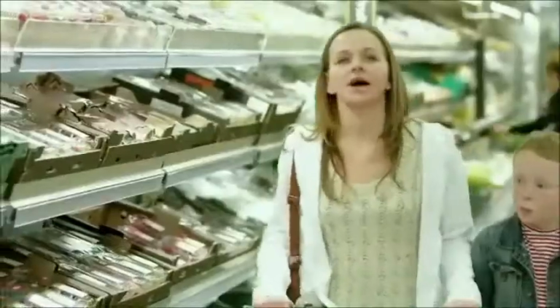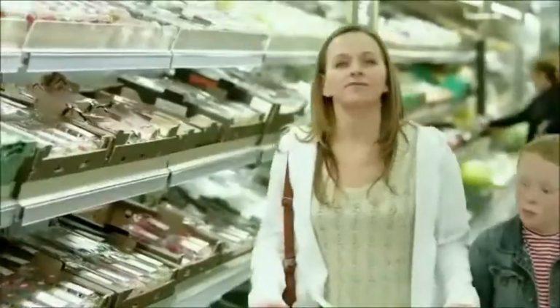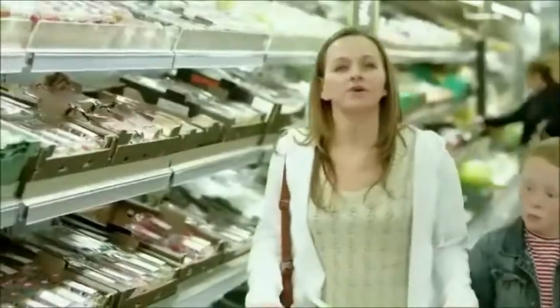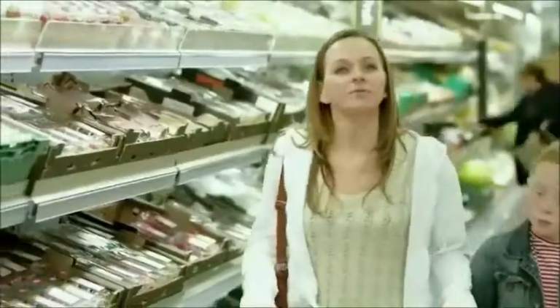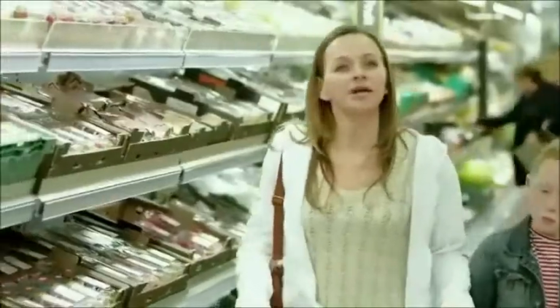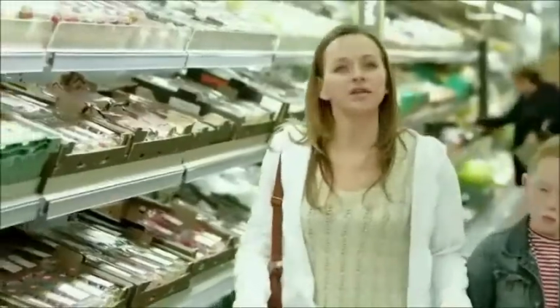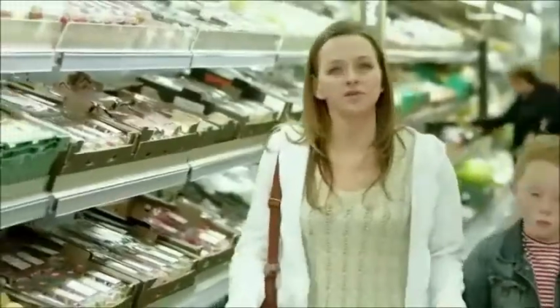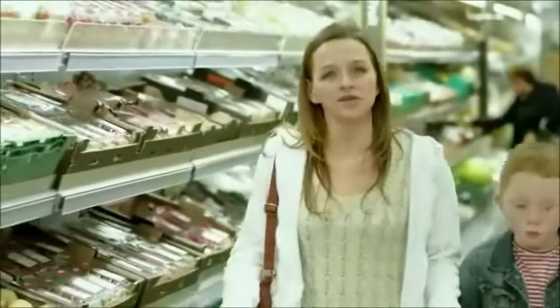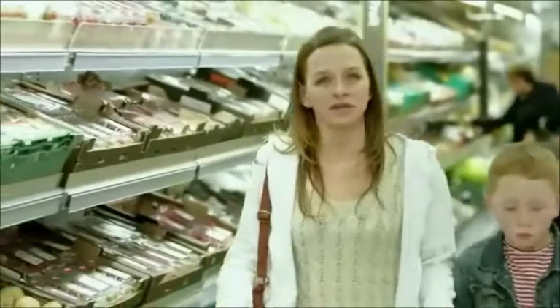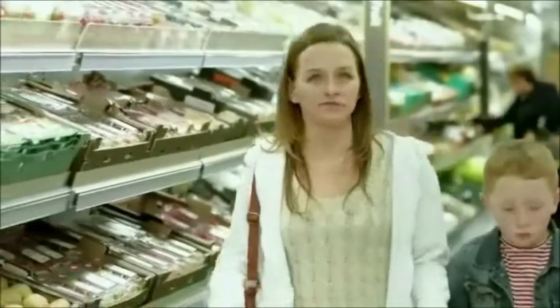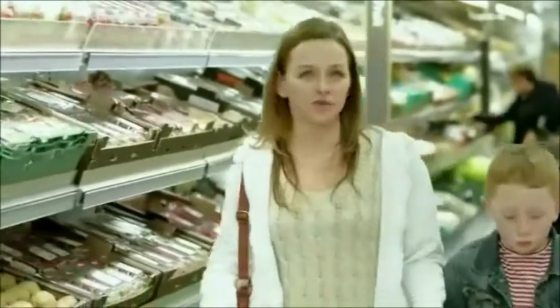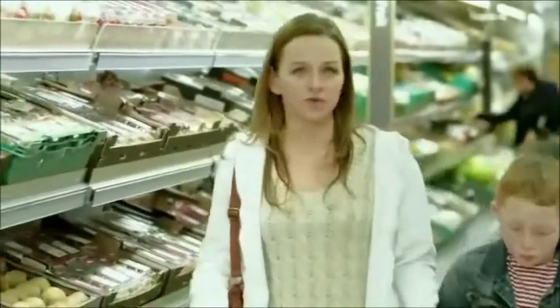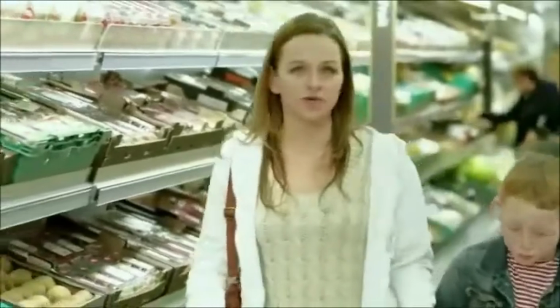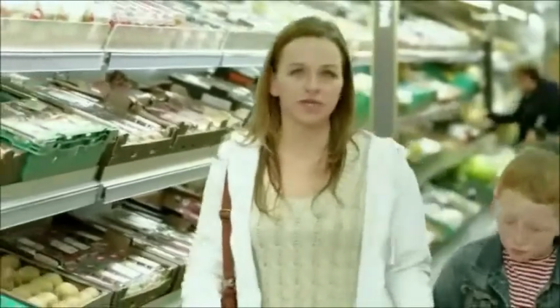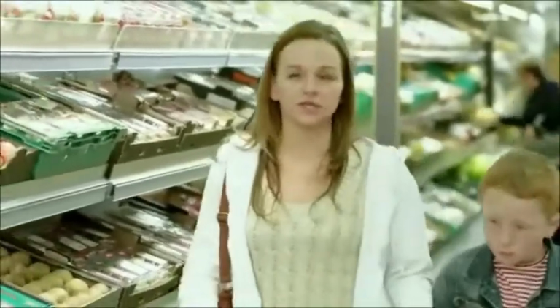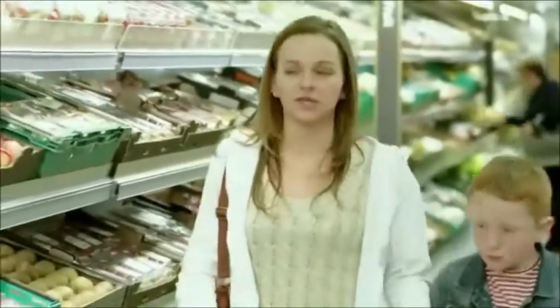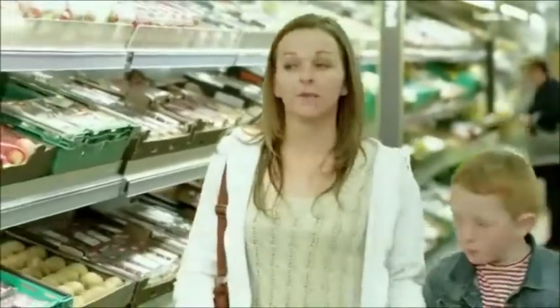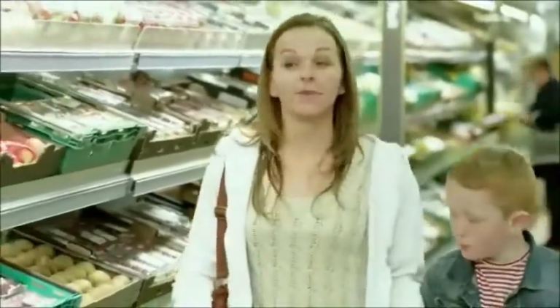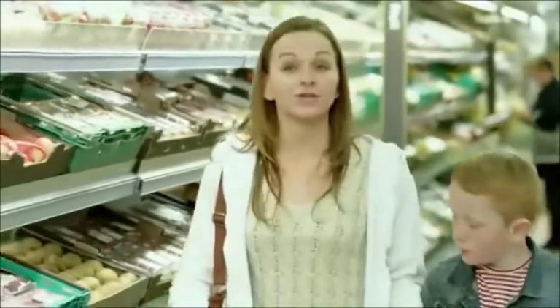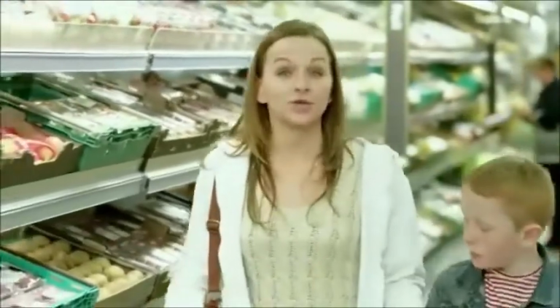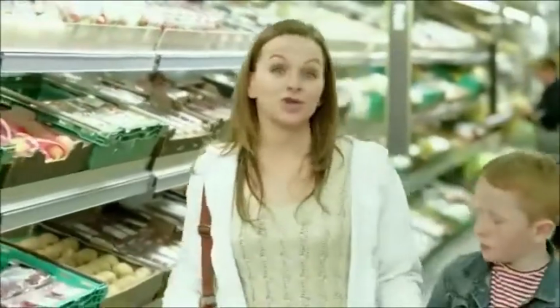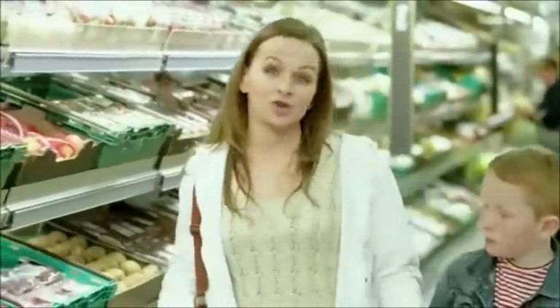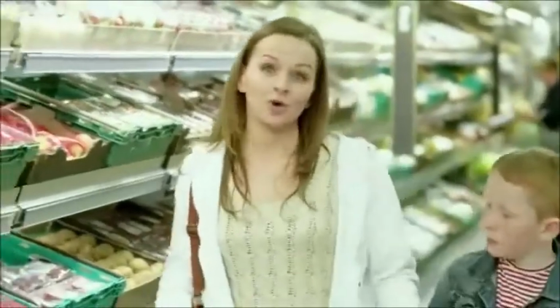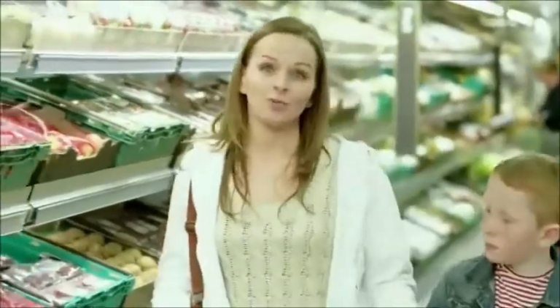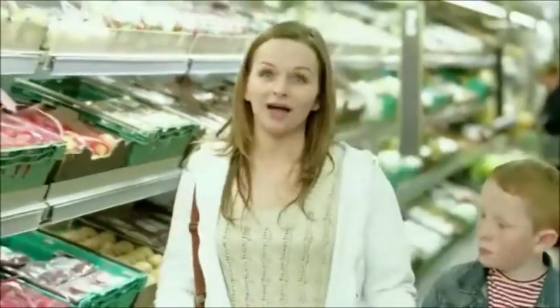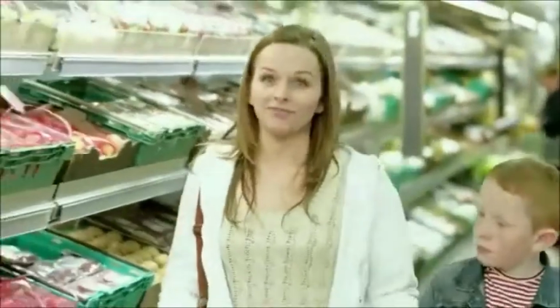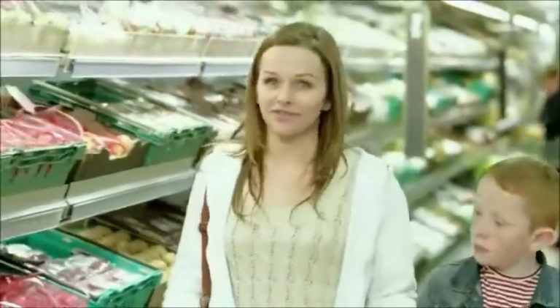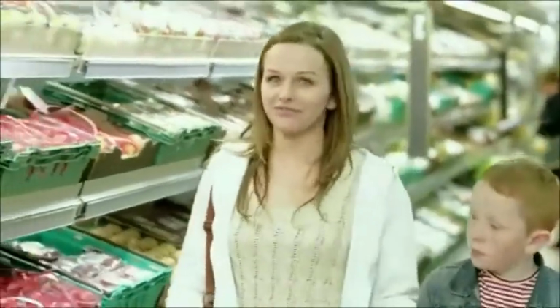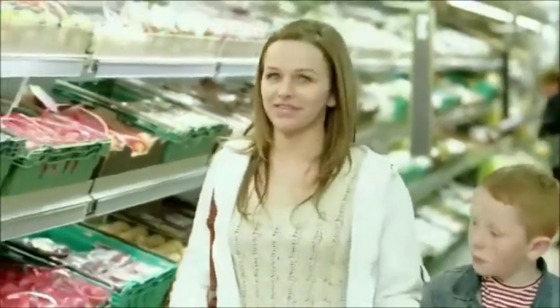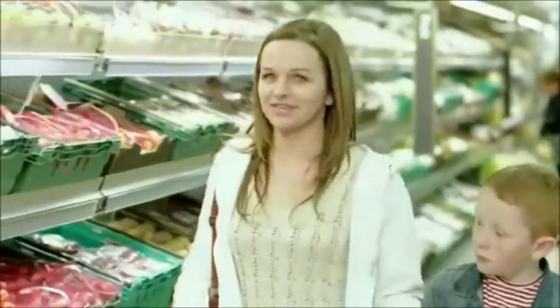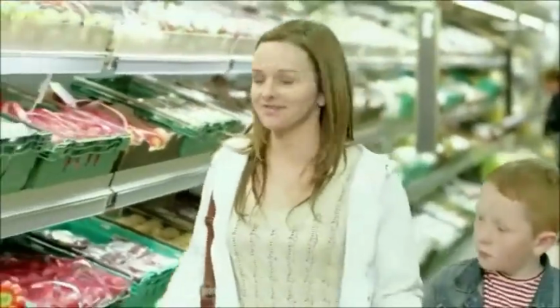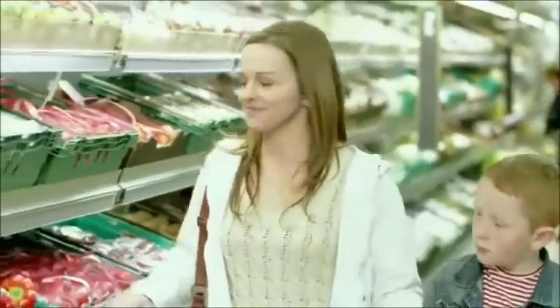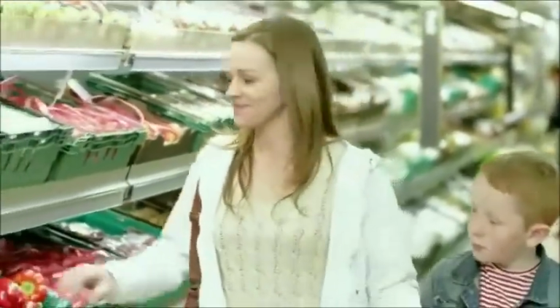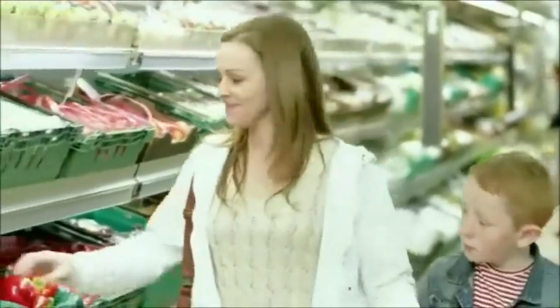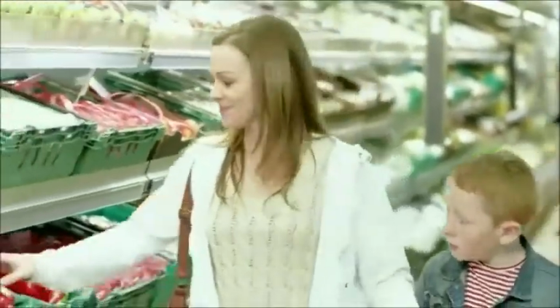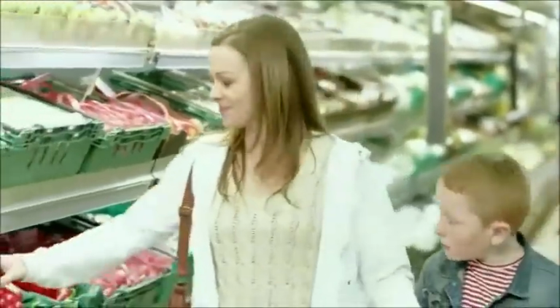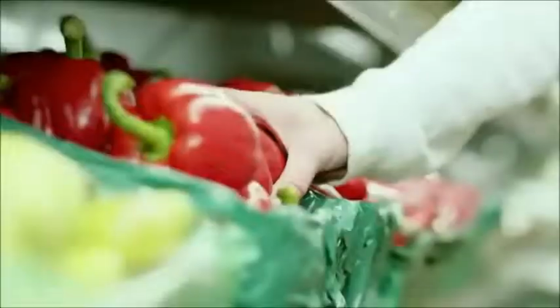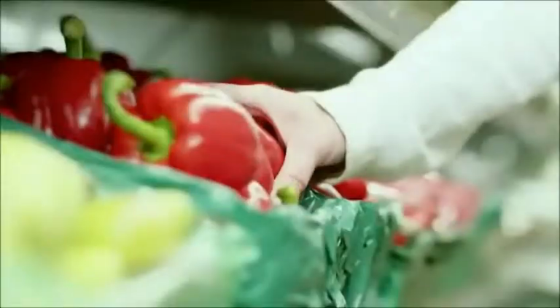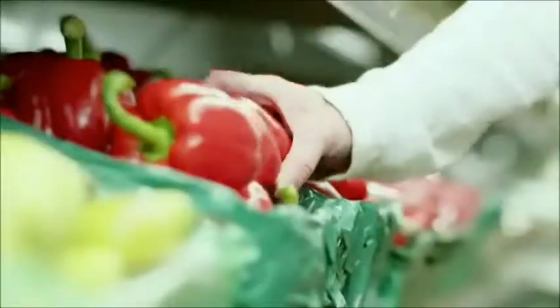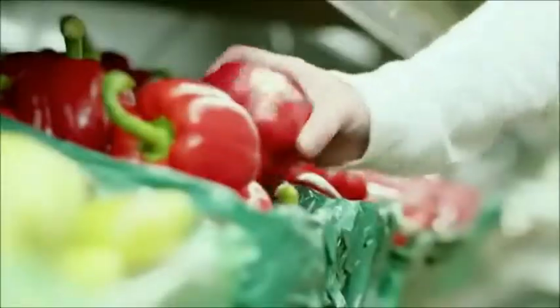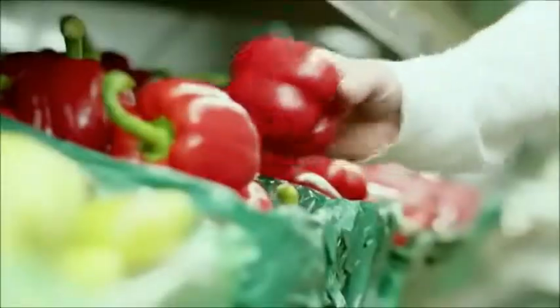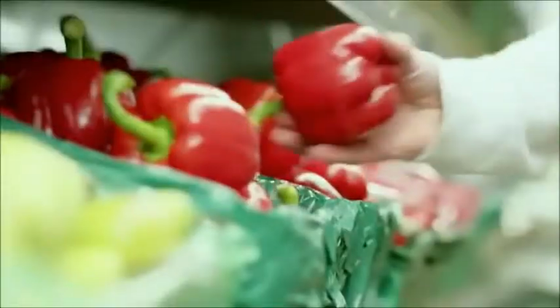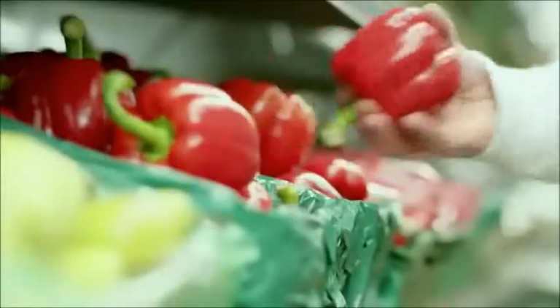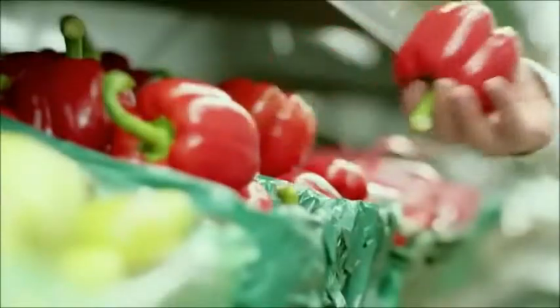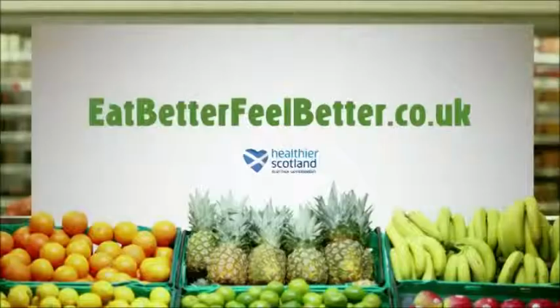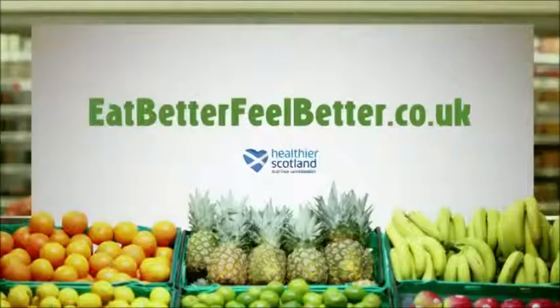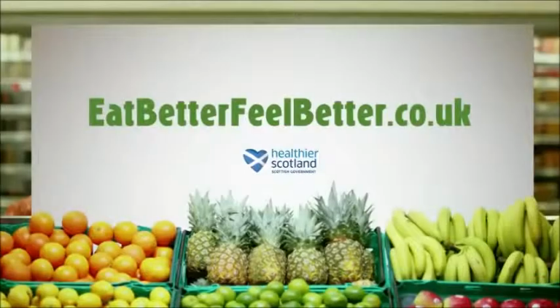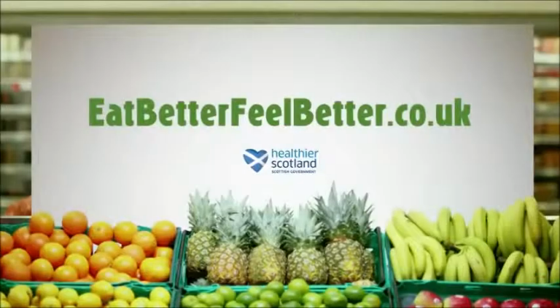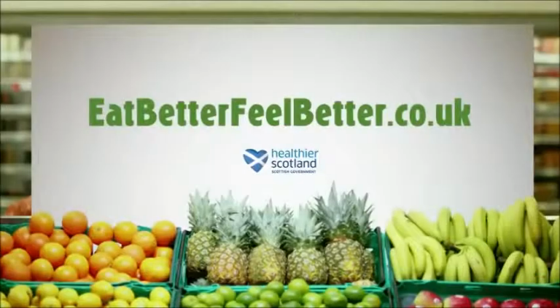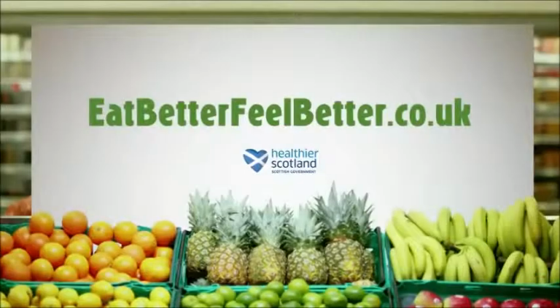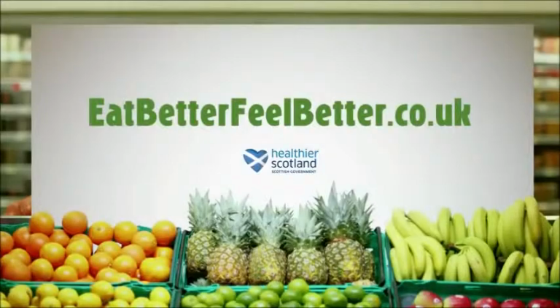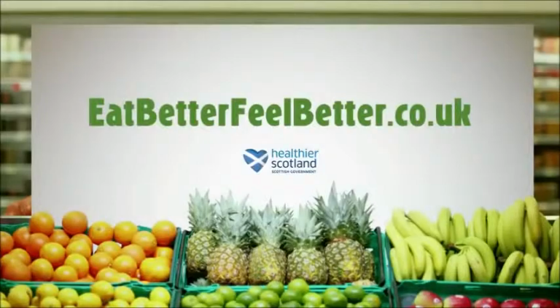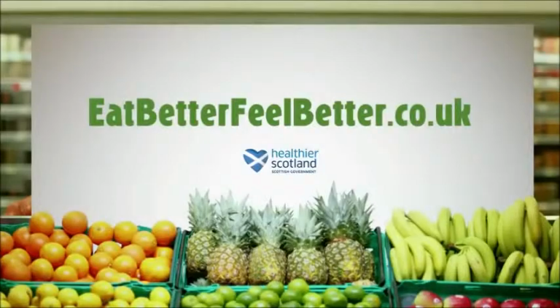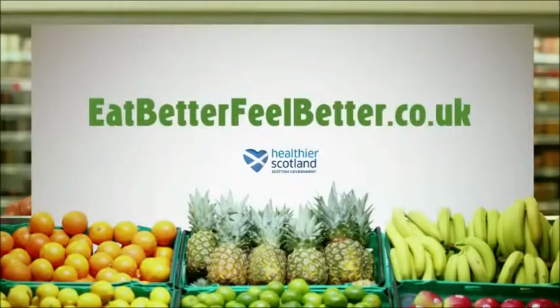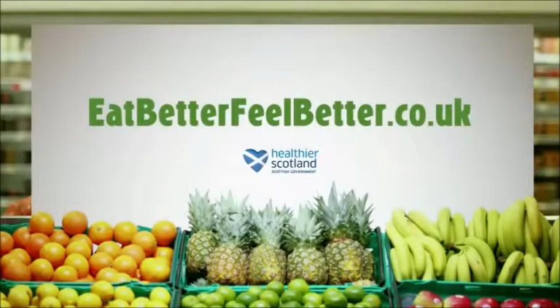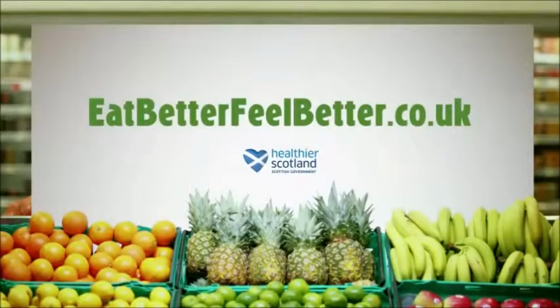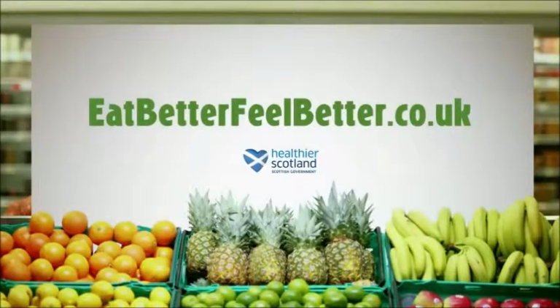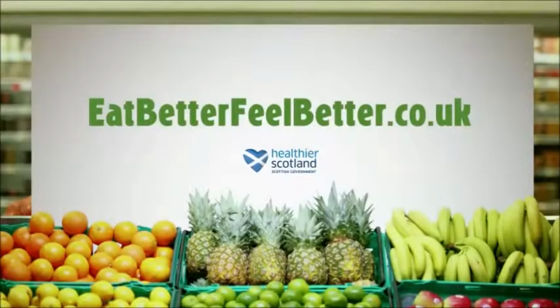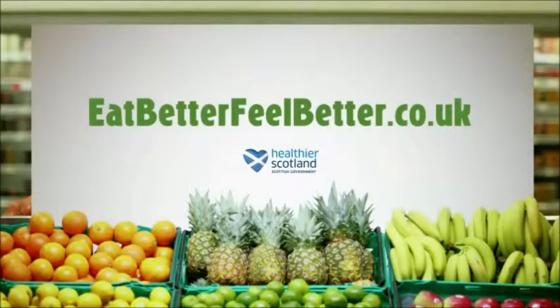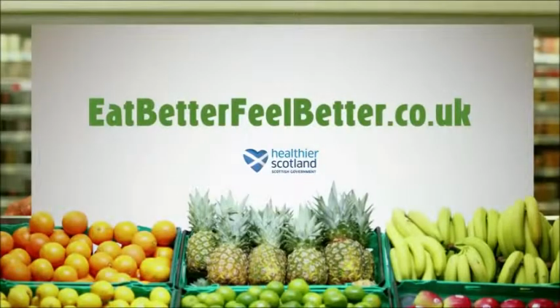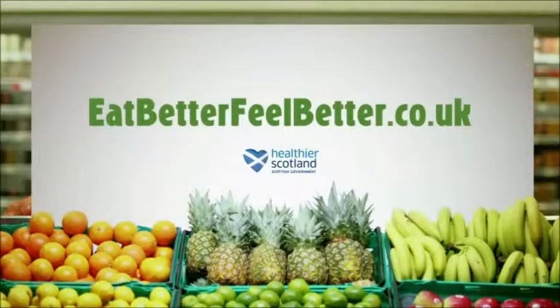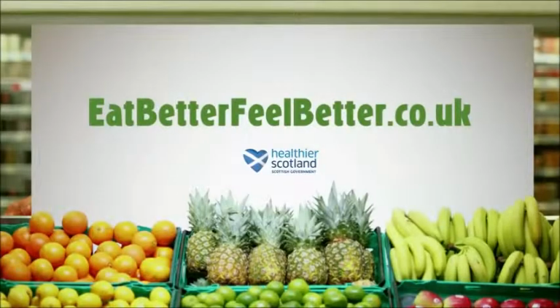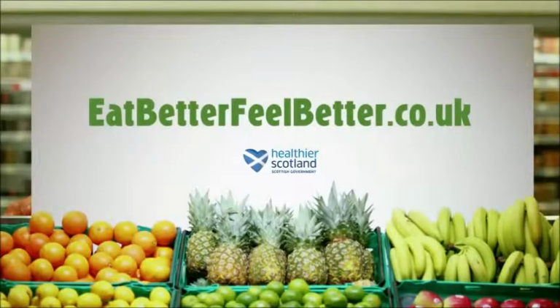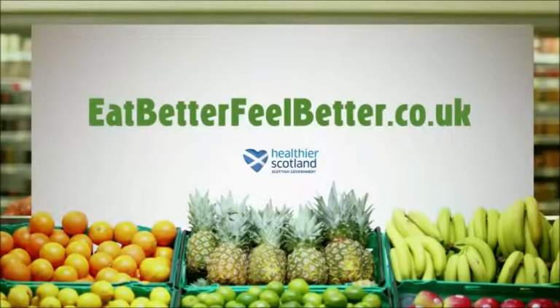Avoid buying sweet stuff you don't need by doing the shop after you've eaten. For other great tips visit eatbetterfeelbetter.co.uk.